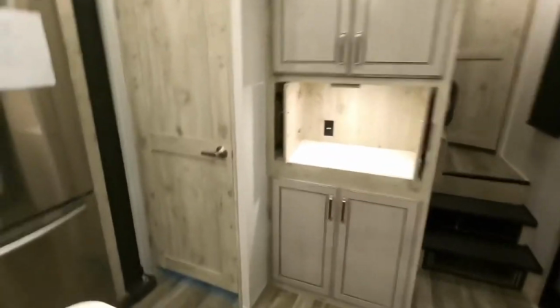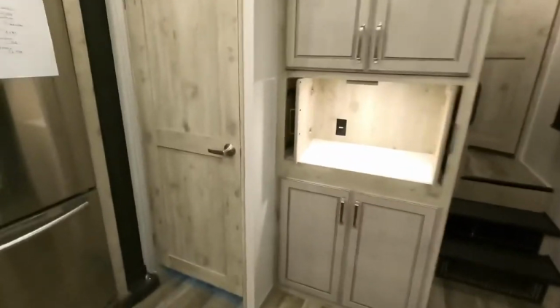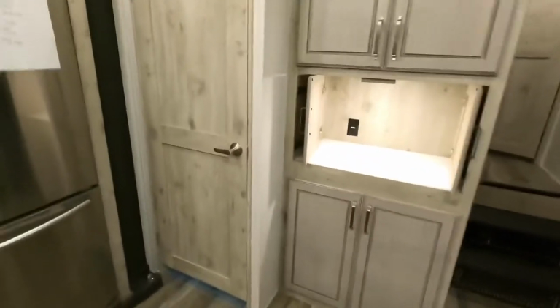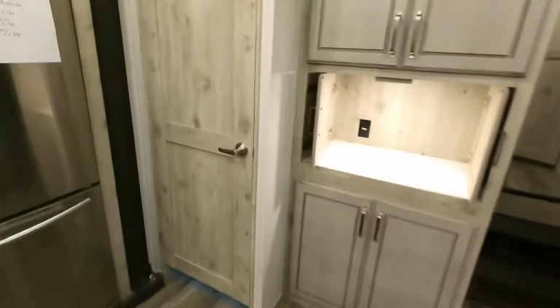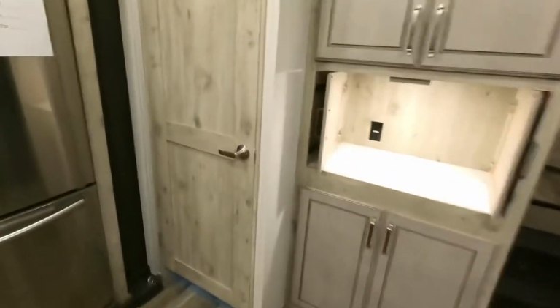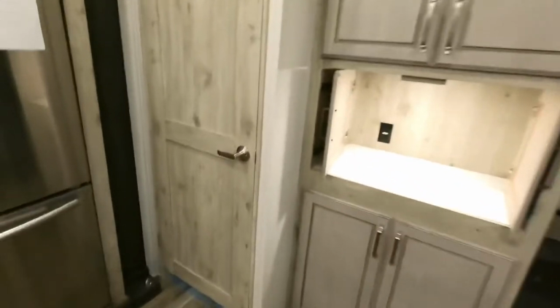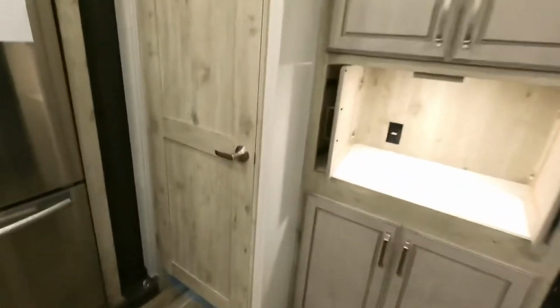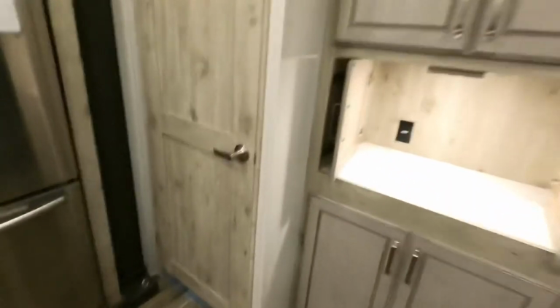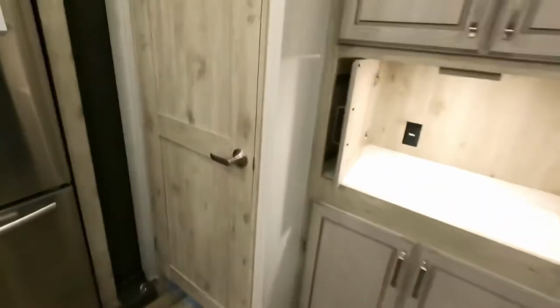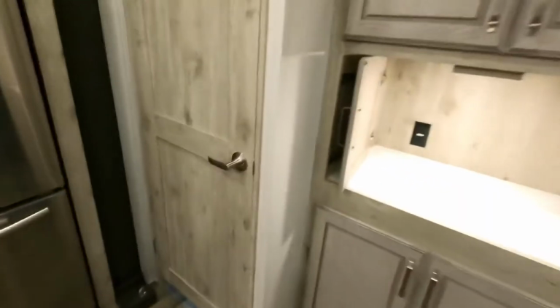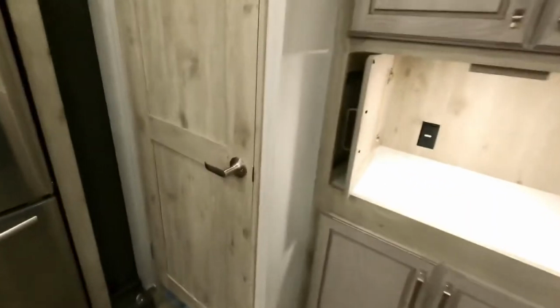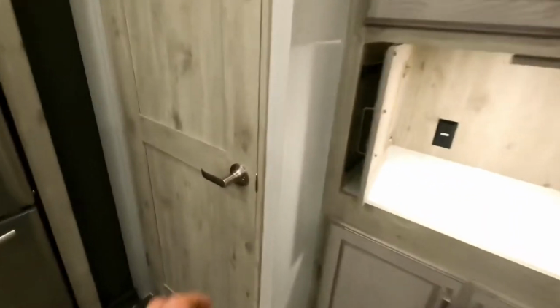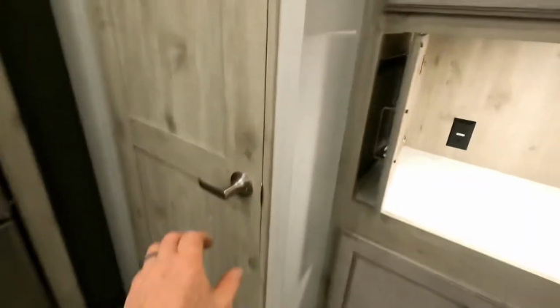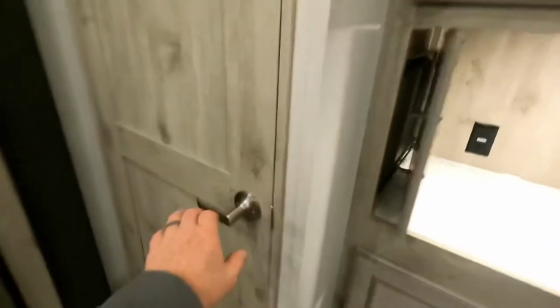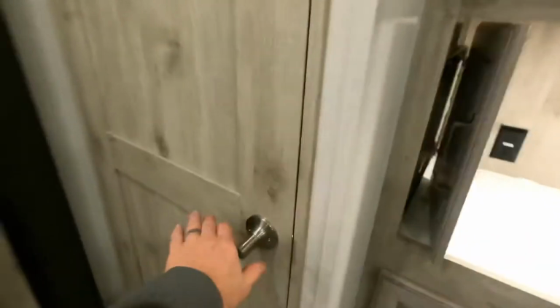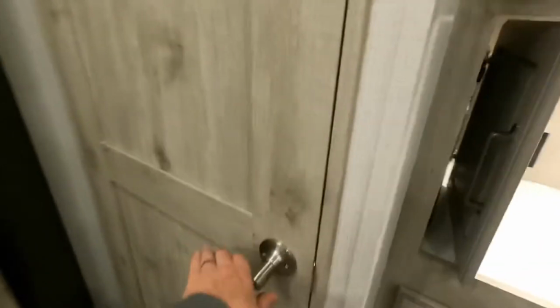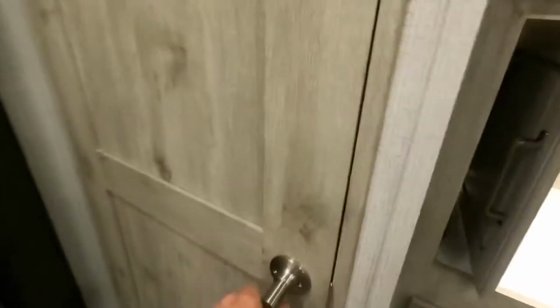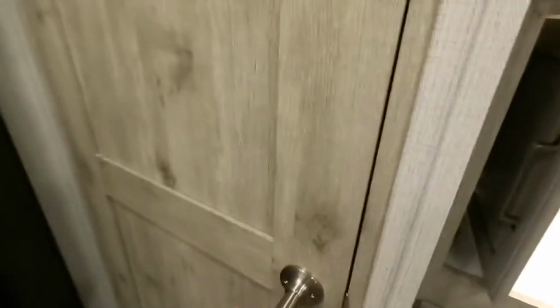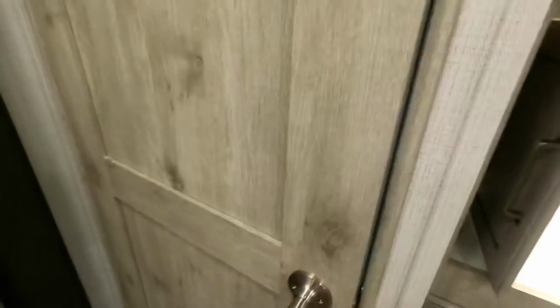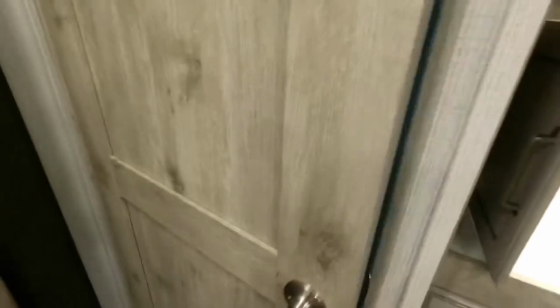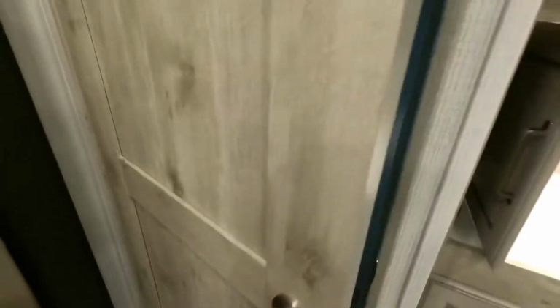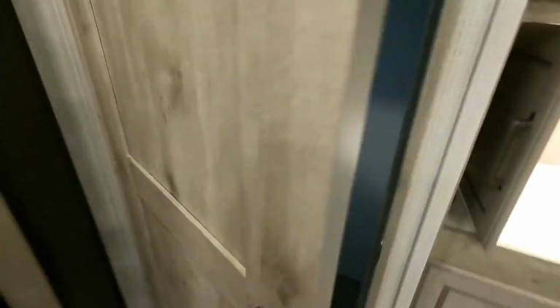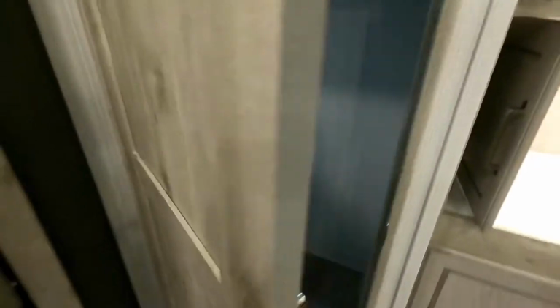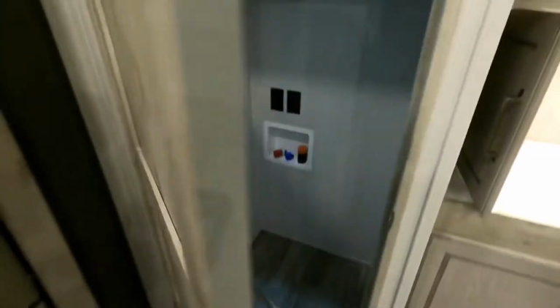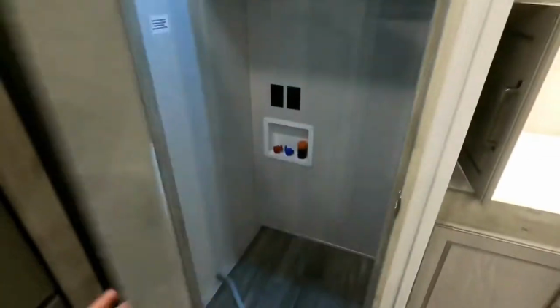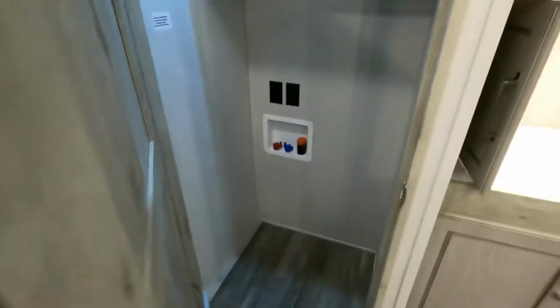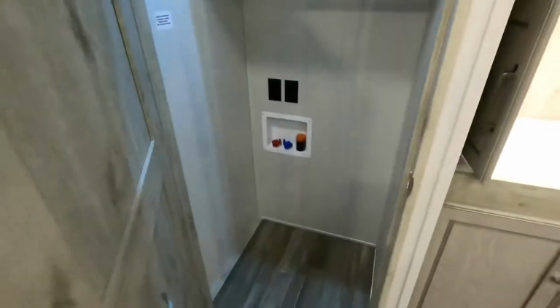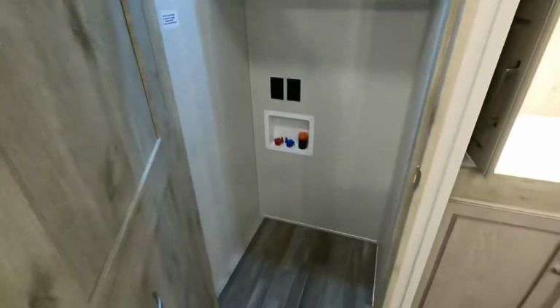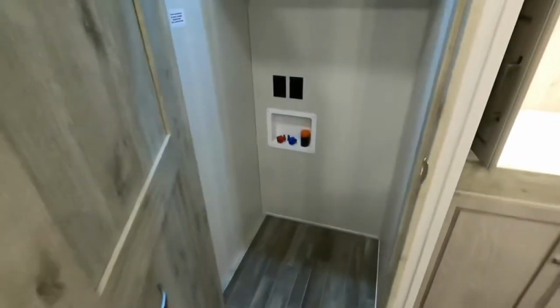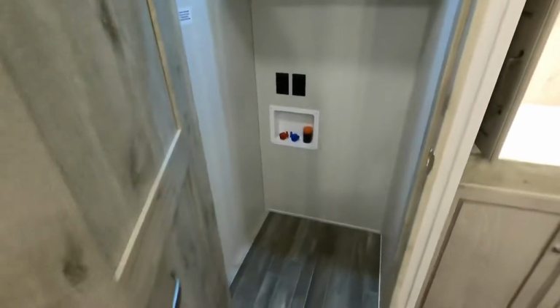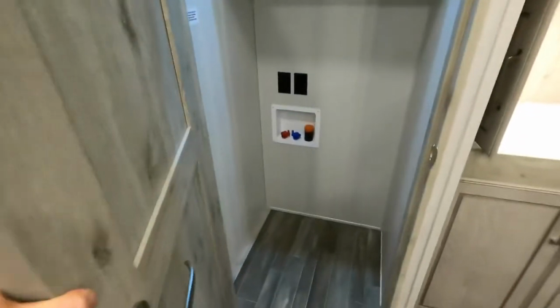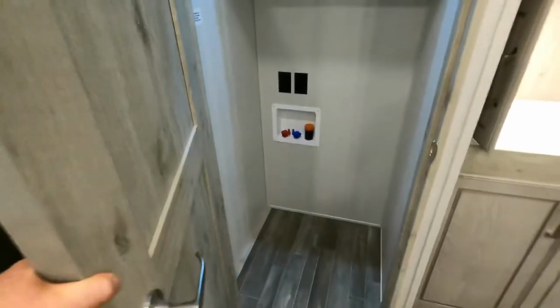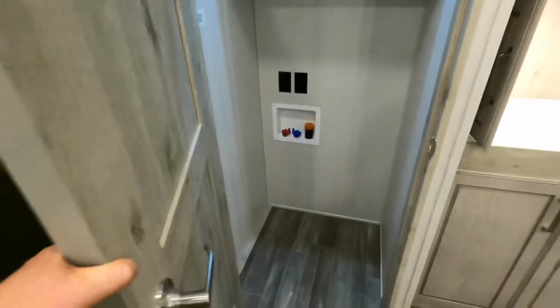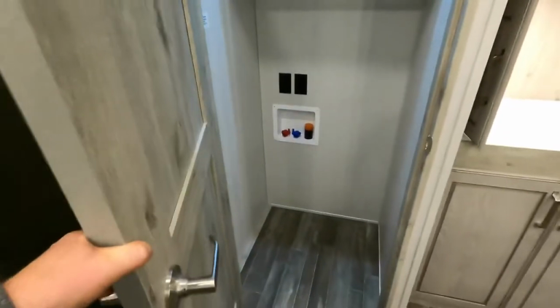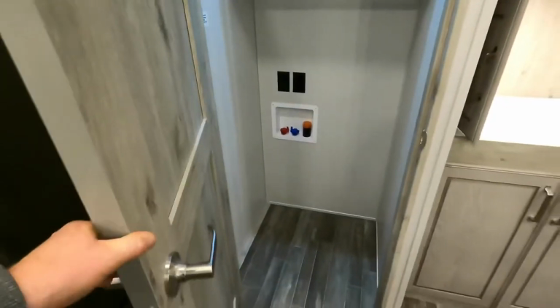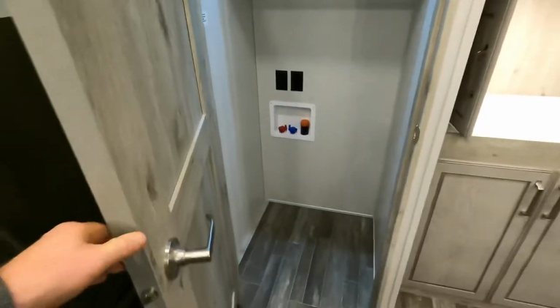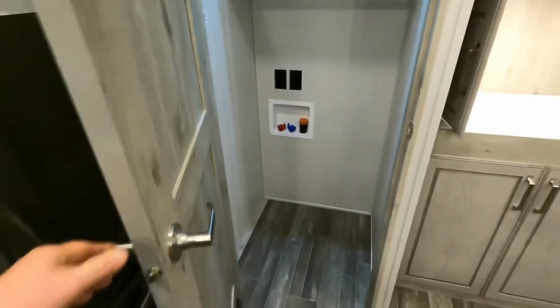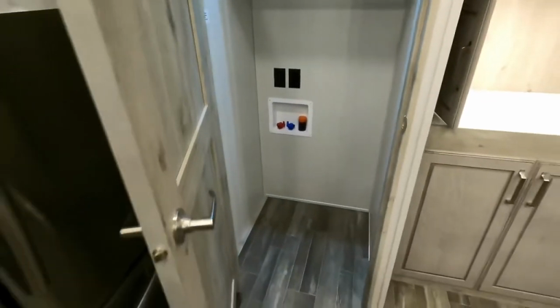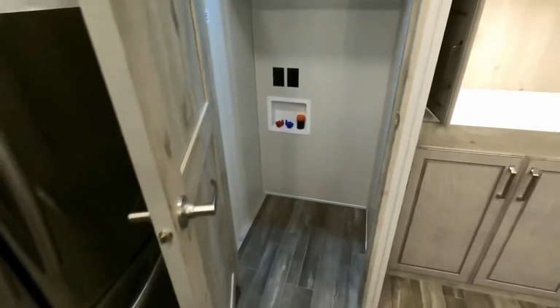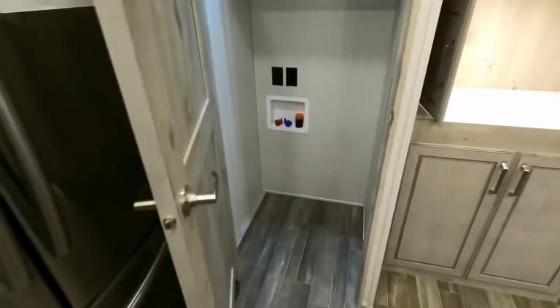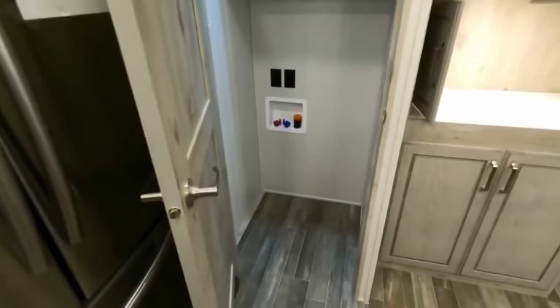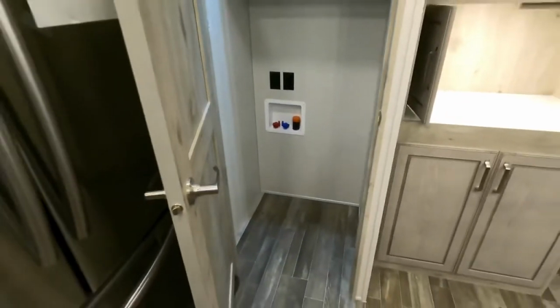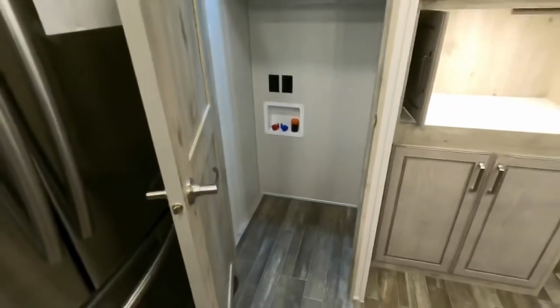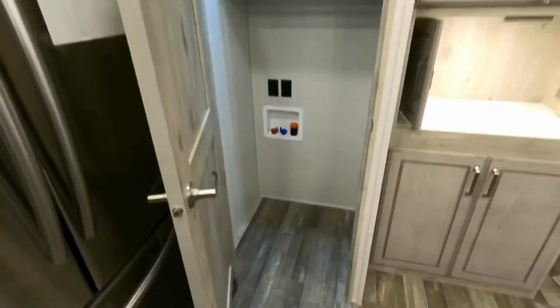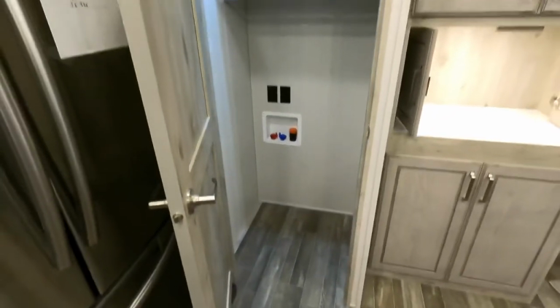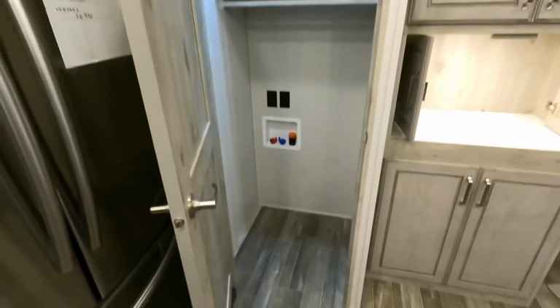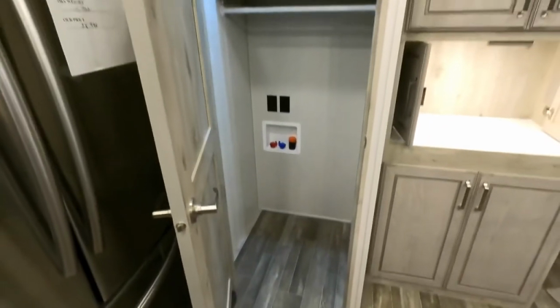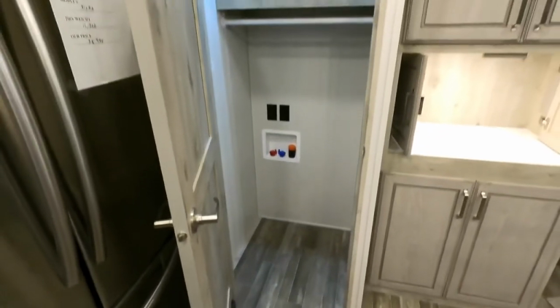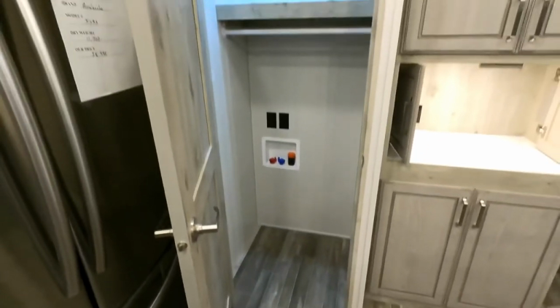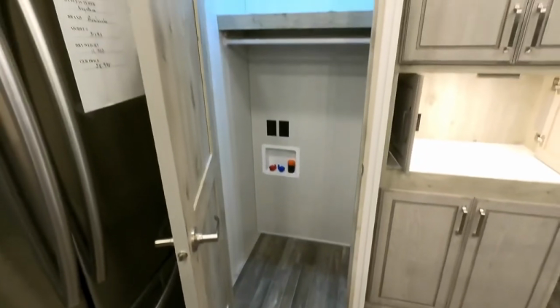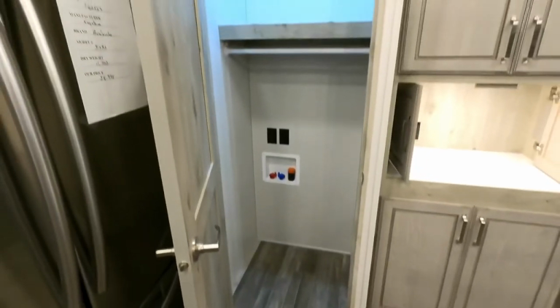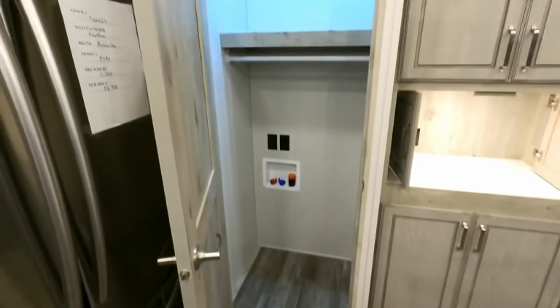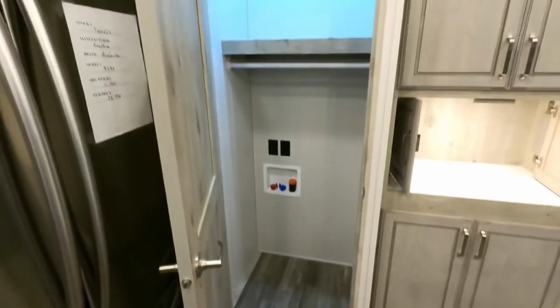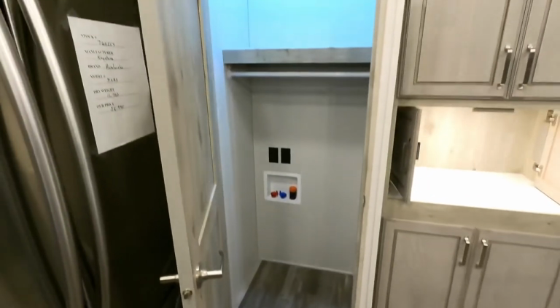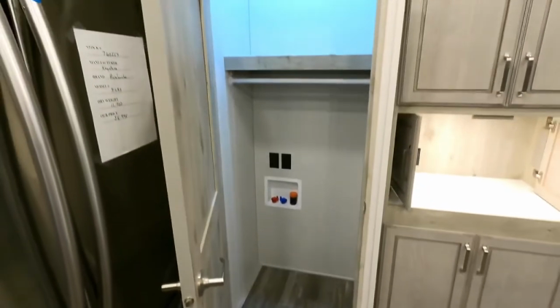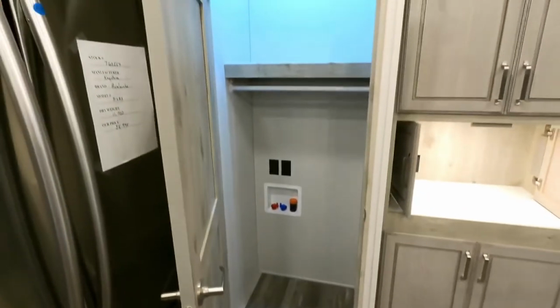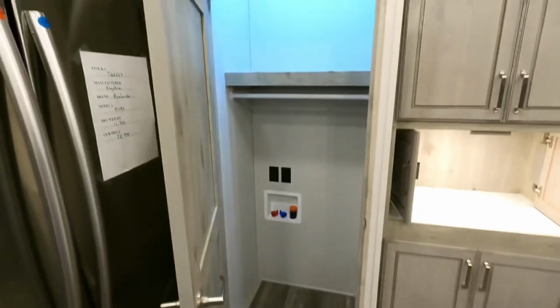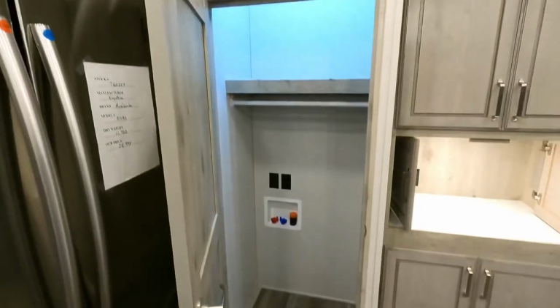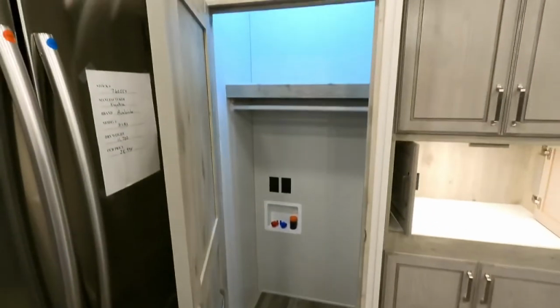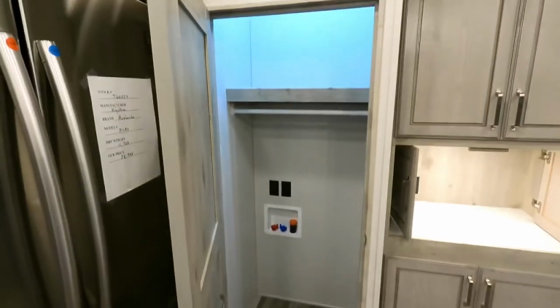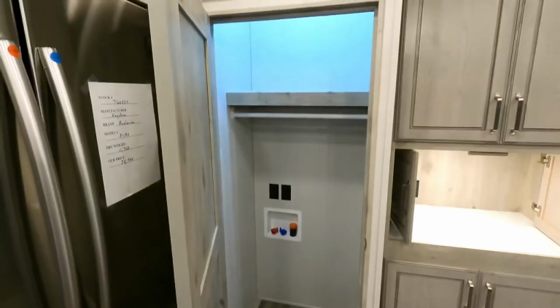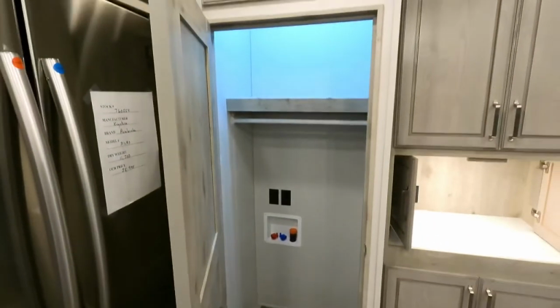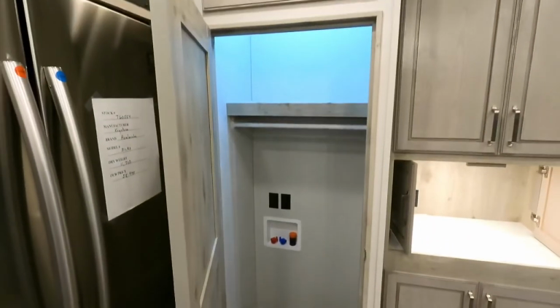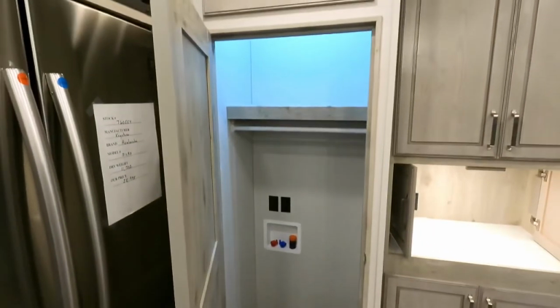Washer and dryer connections — they brought them down here to the kitchen area so you don't have all the noise up inside the master bedroom.